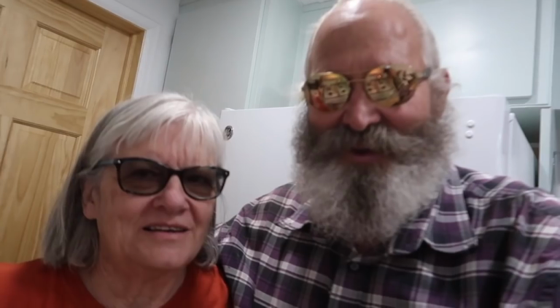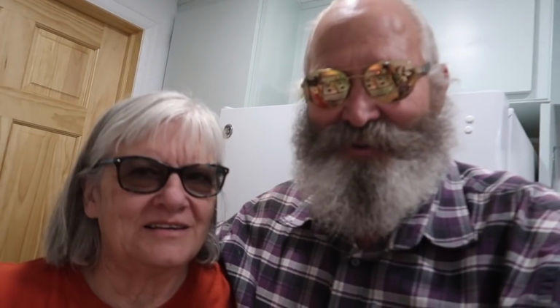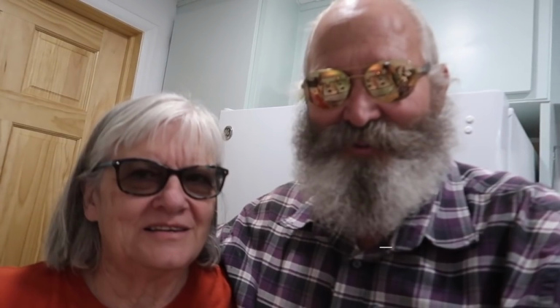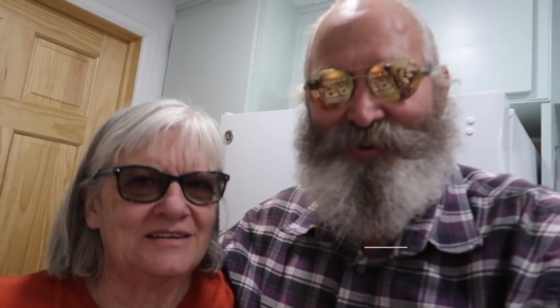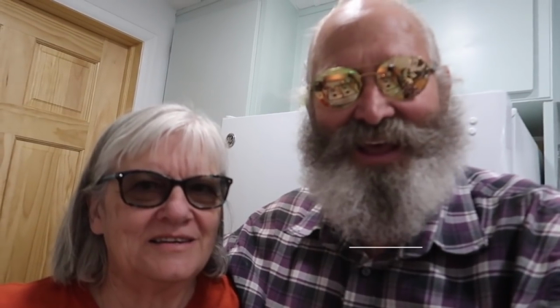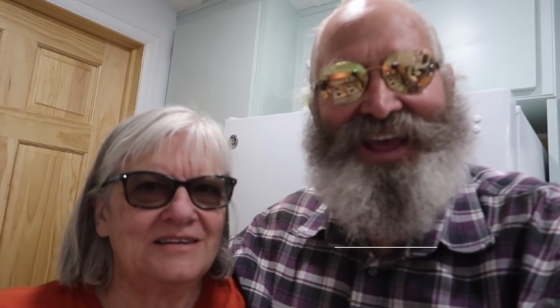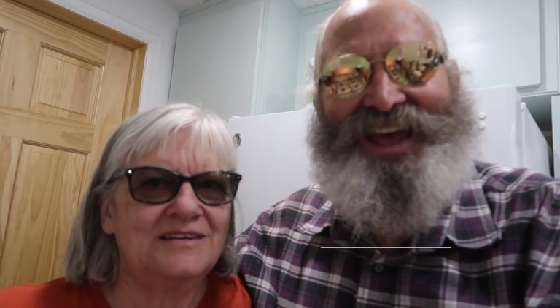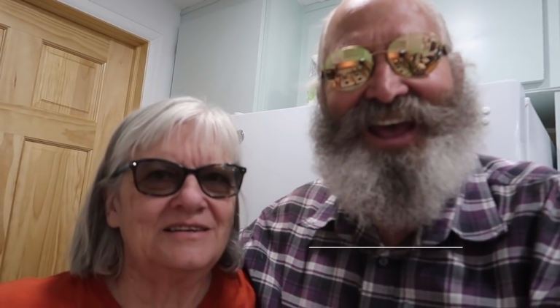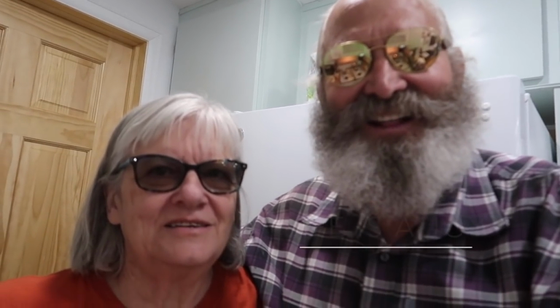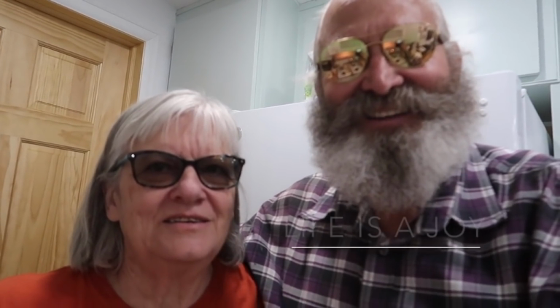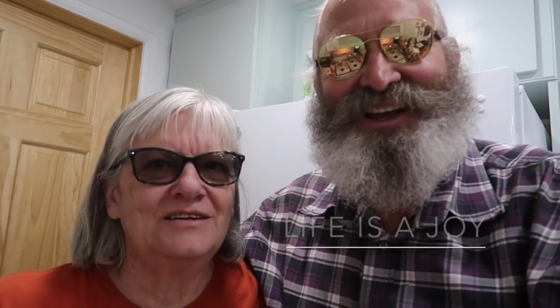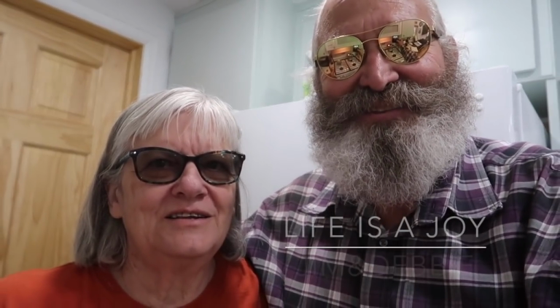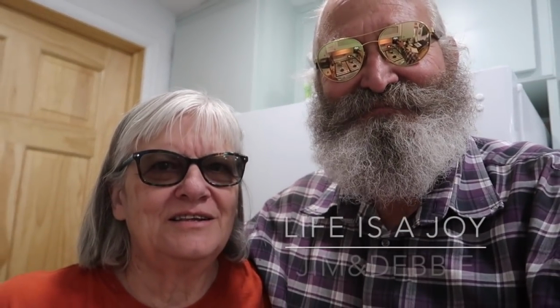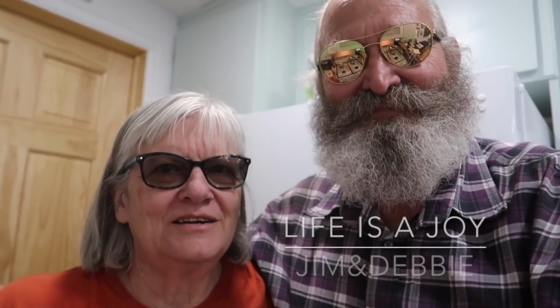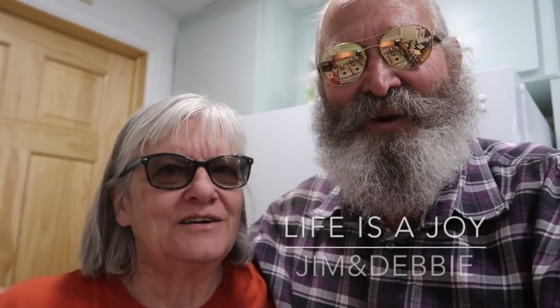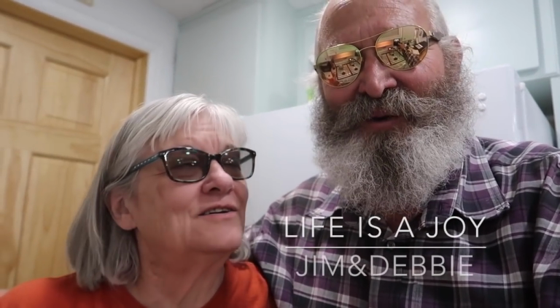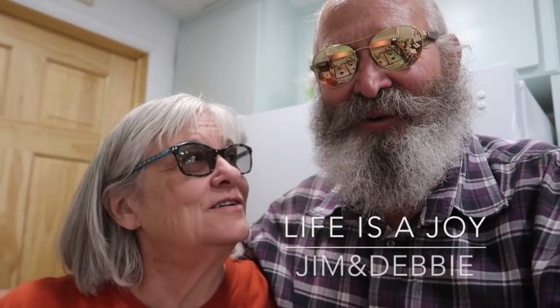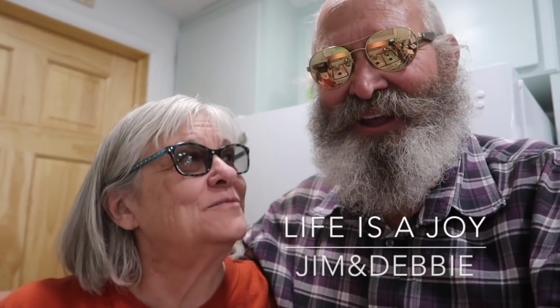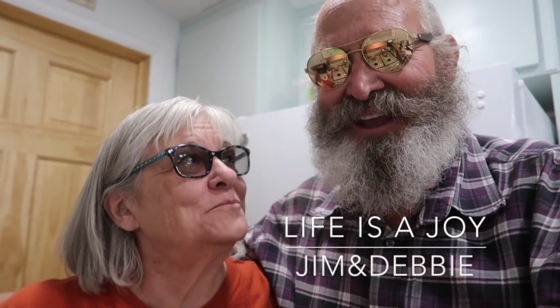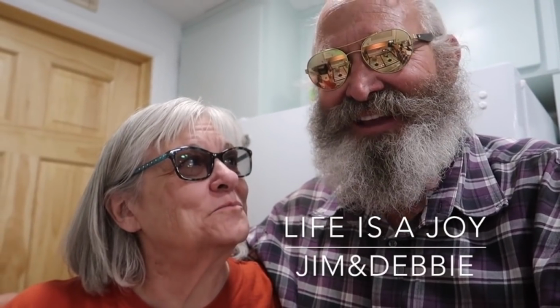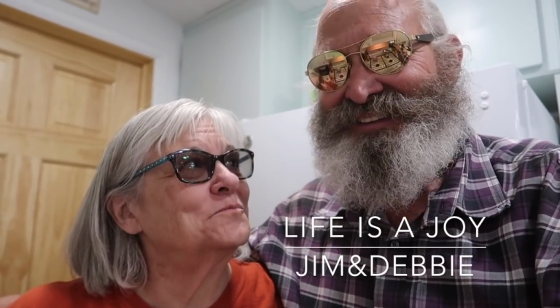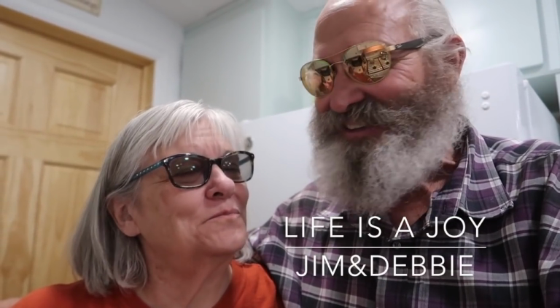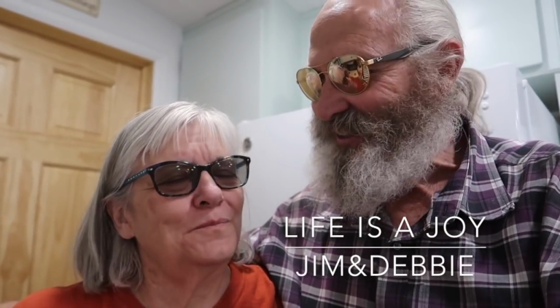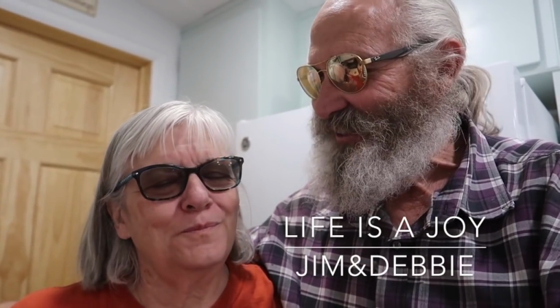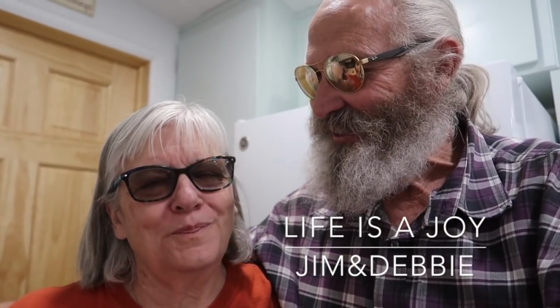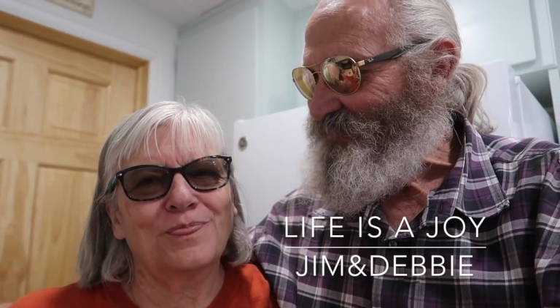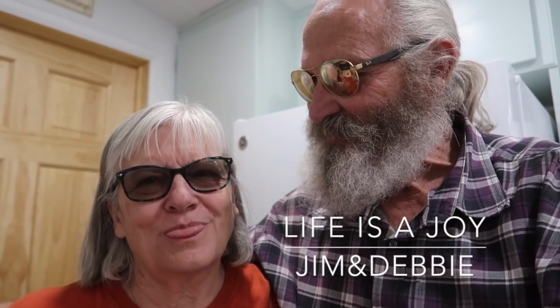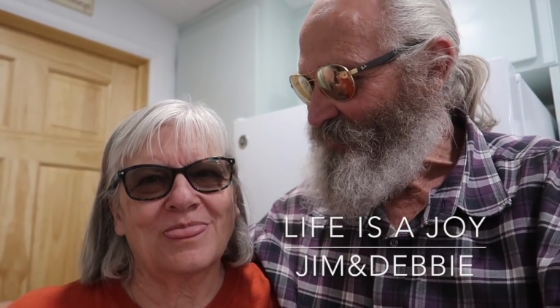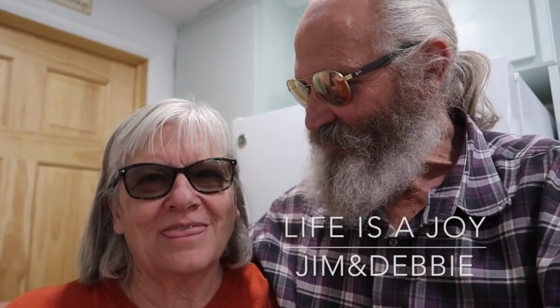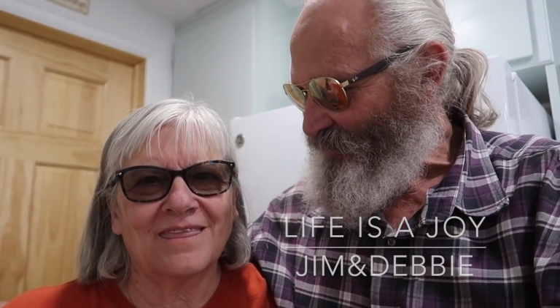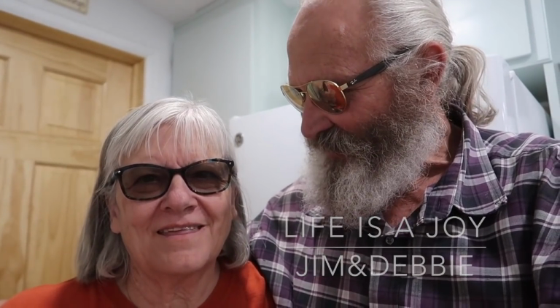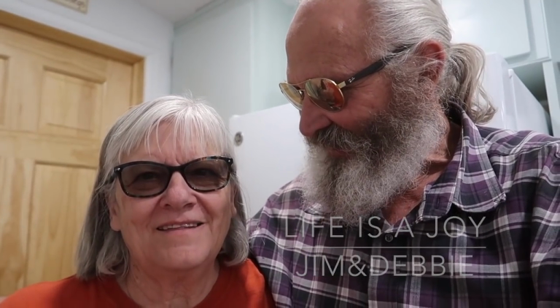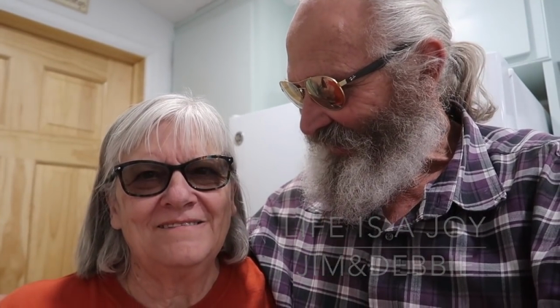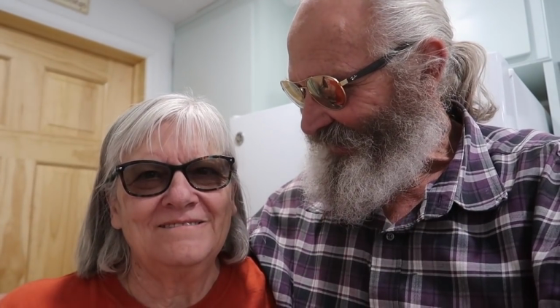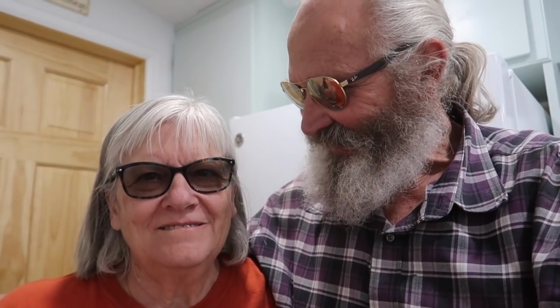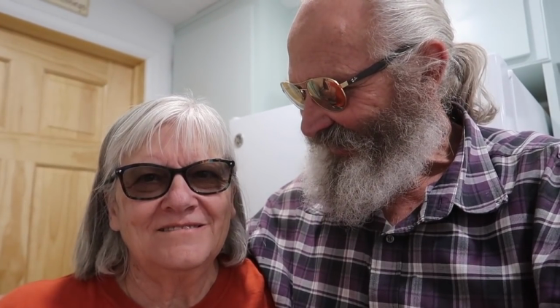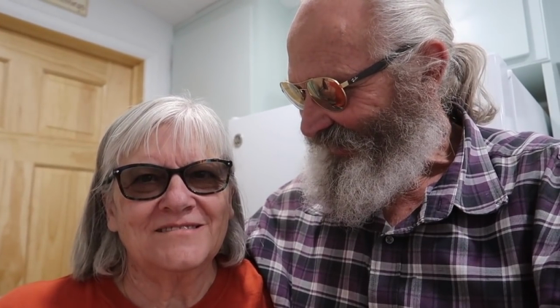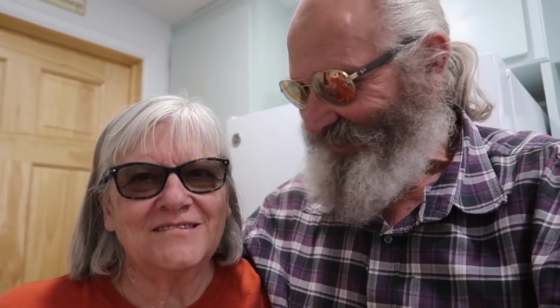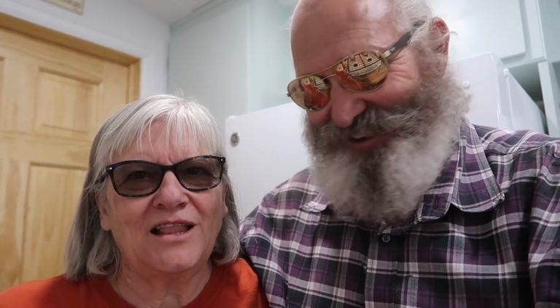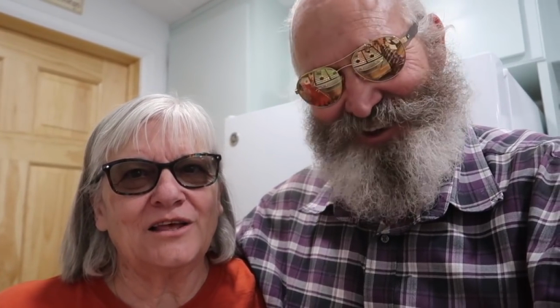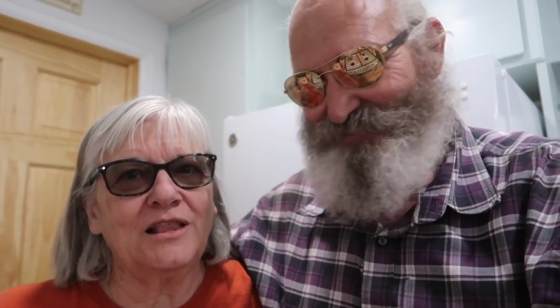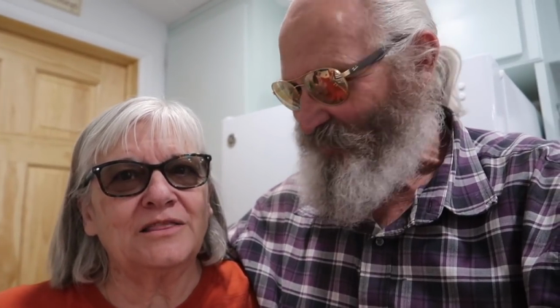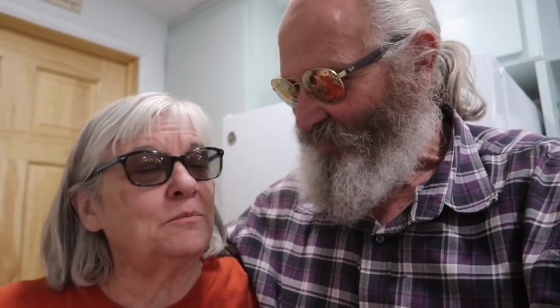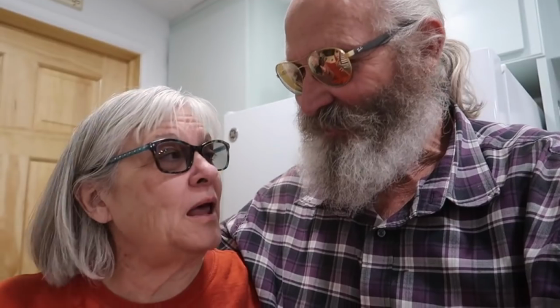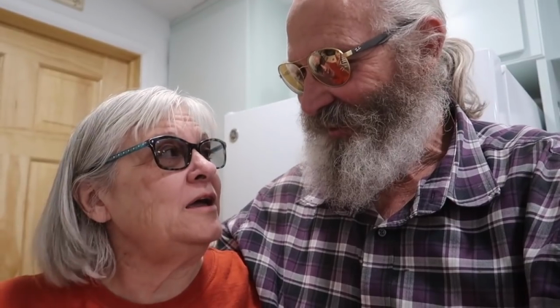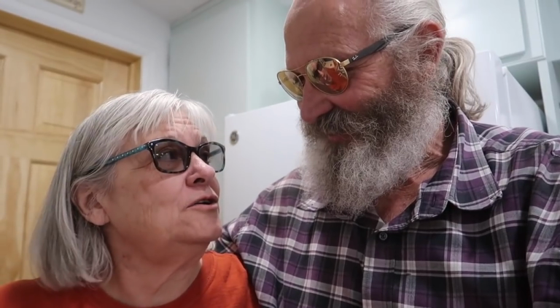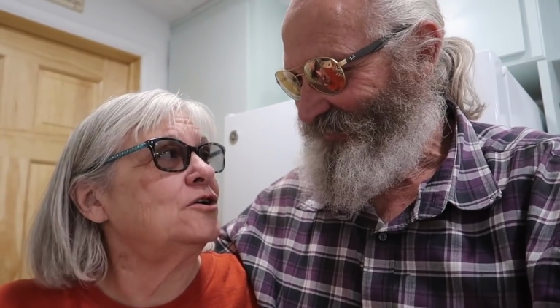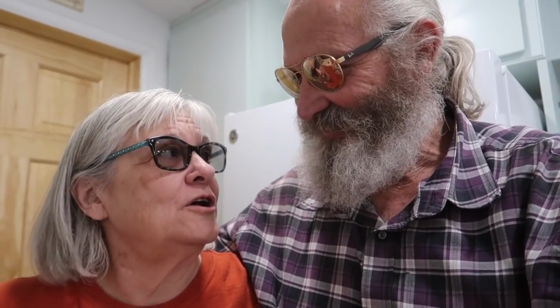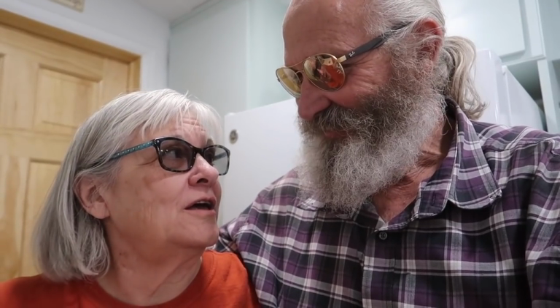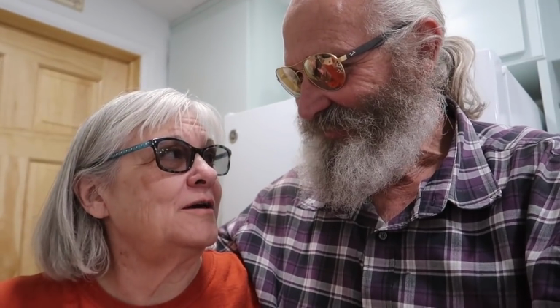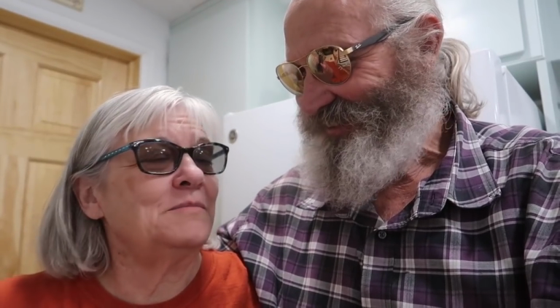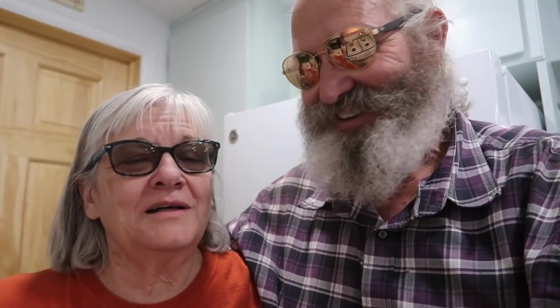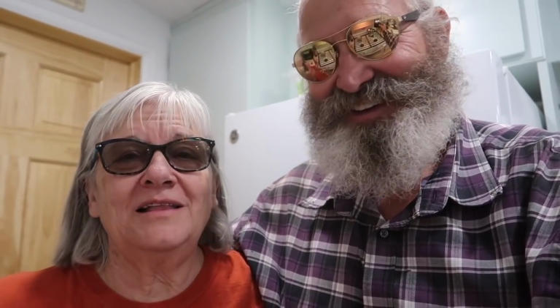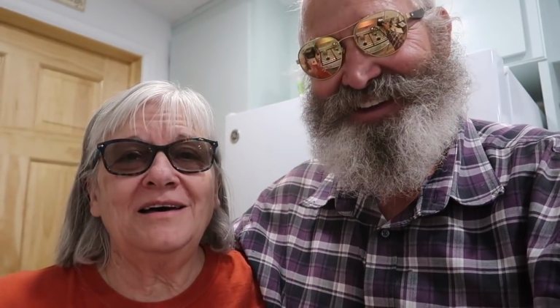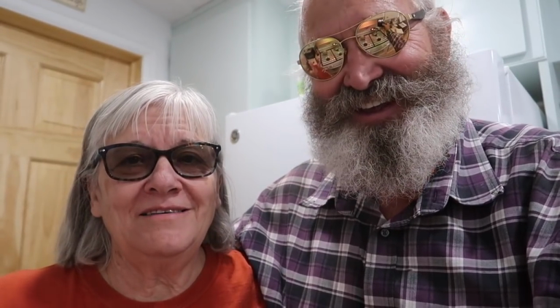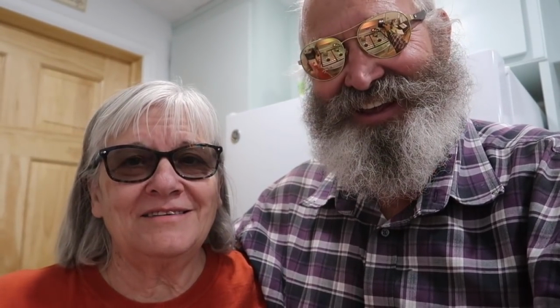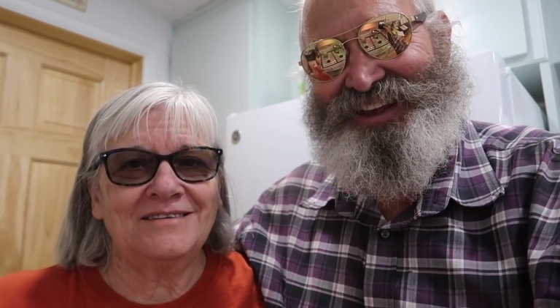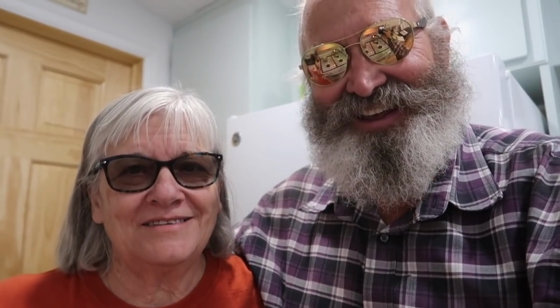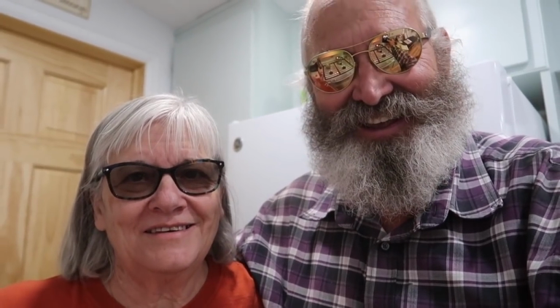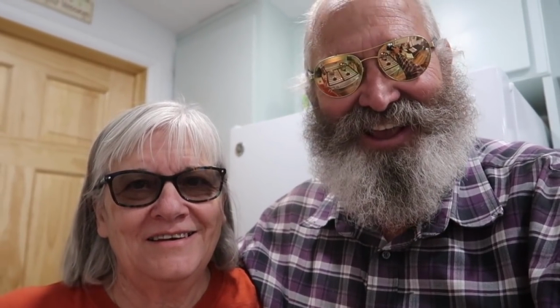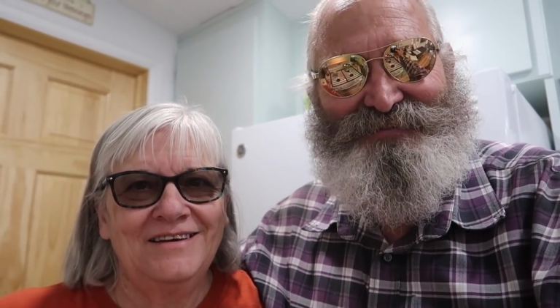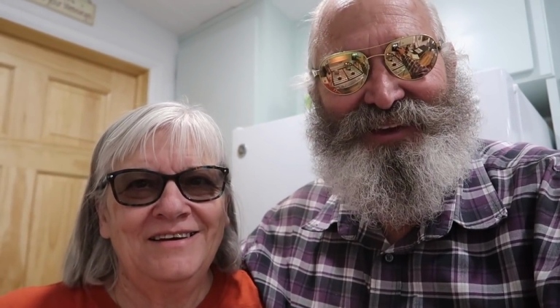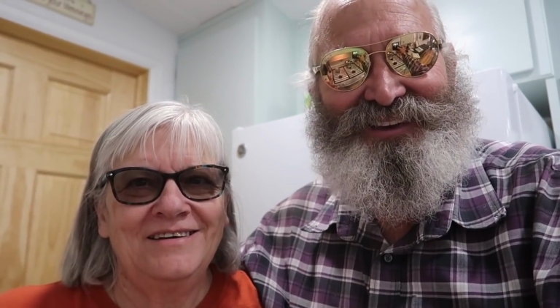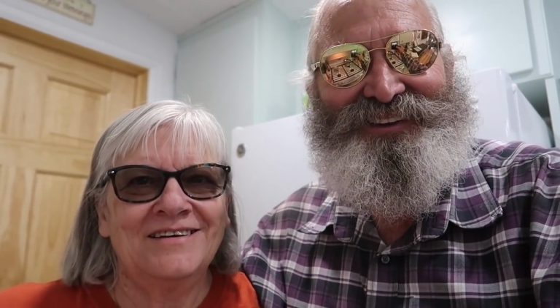Good morning! Good morning. I'm like the blind girl — I got my glasses. Yeah, me too.